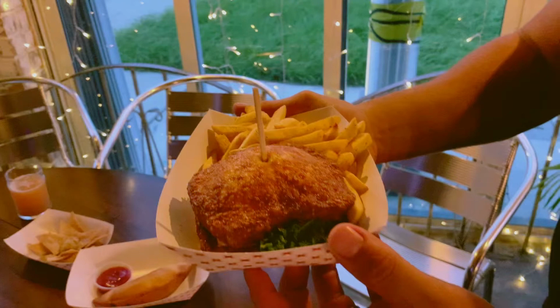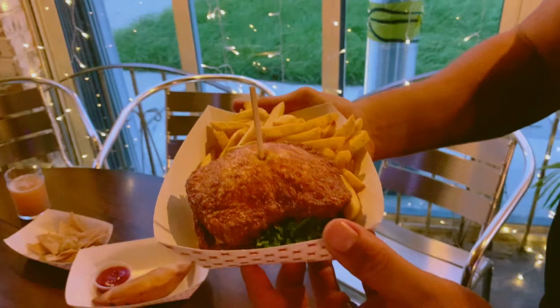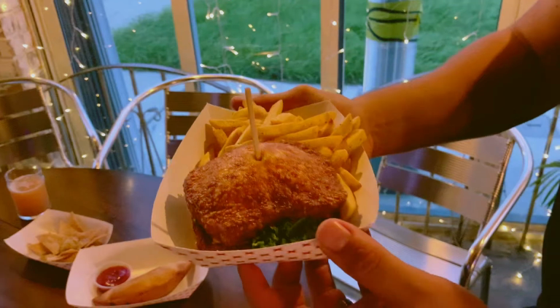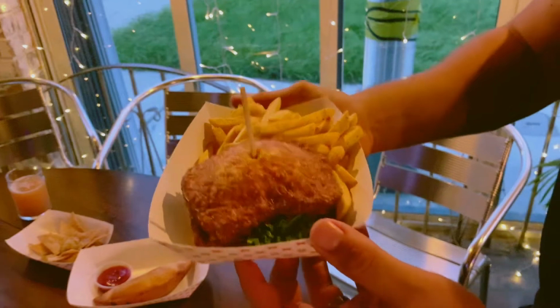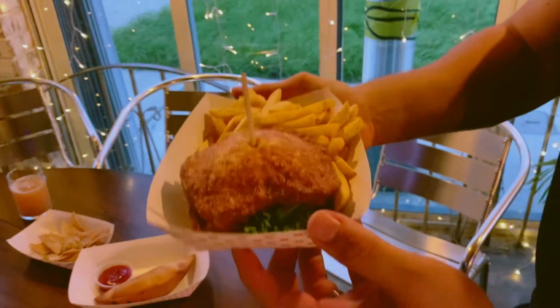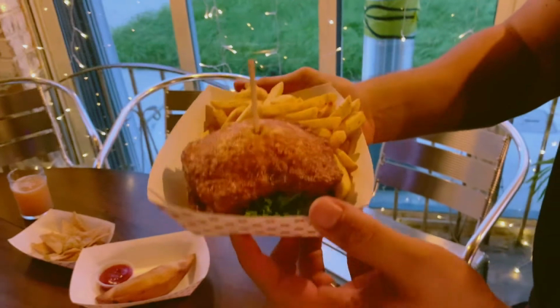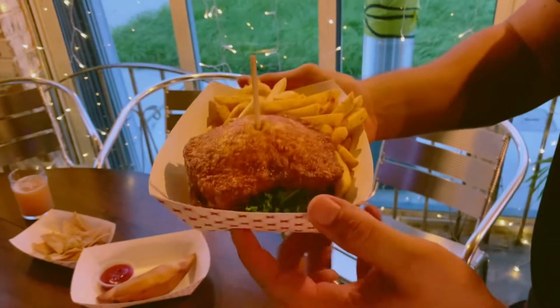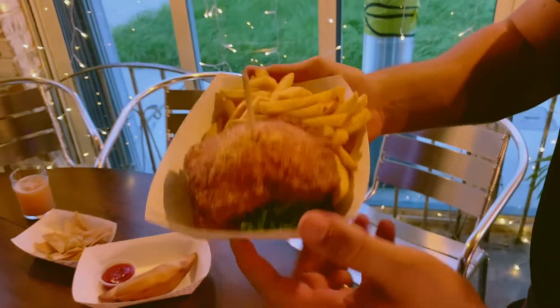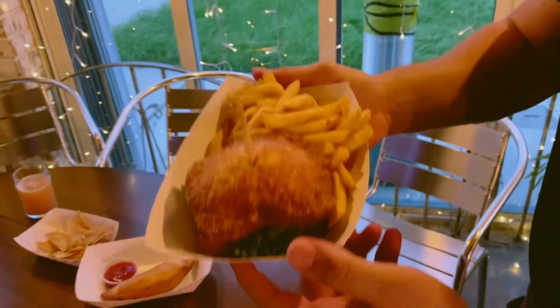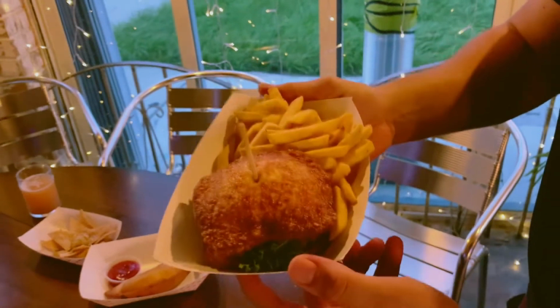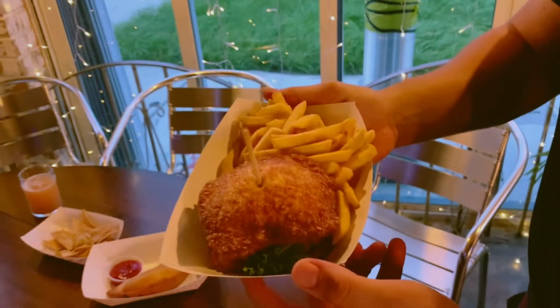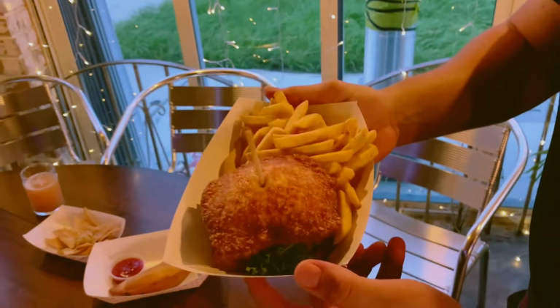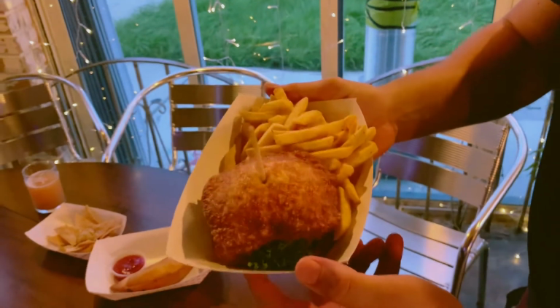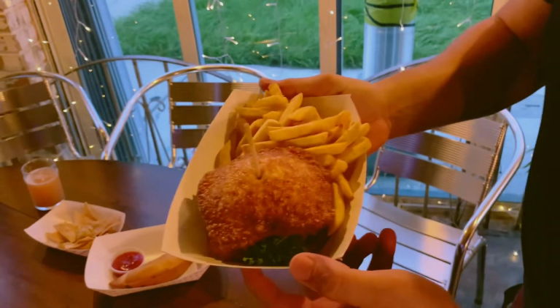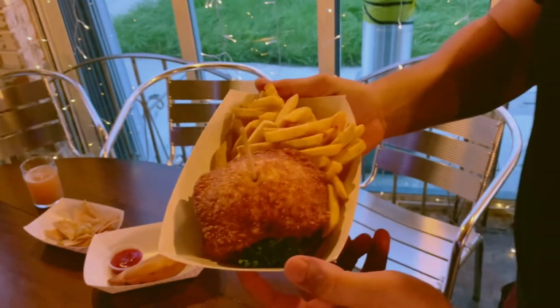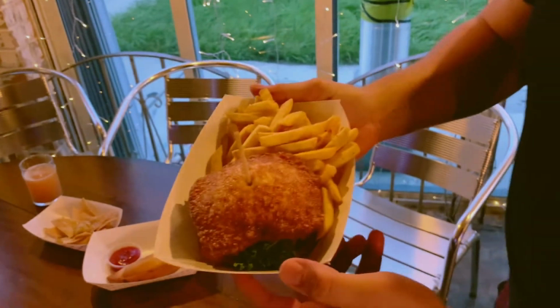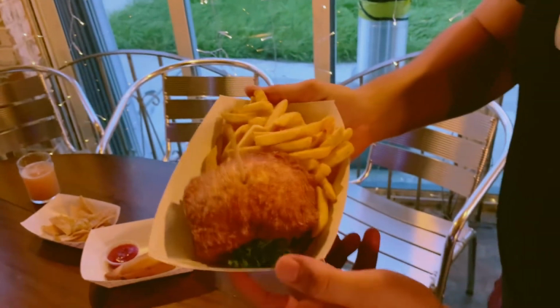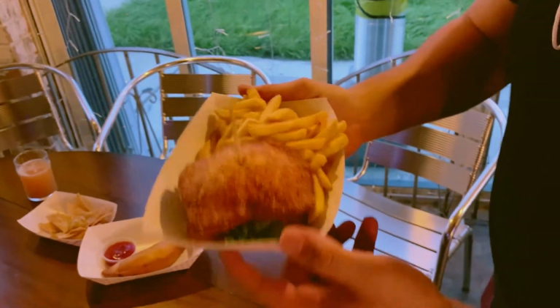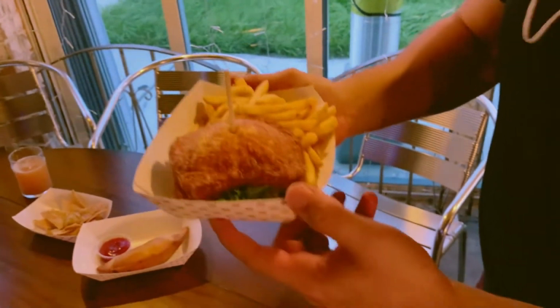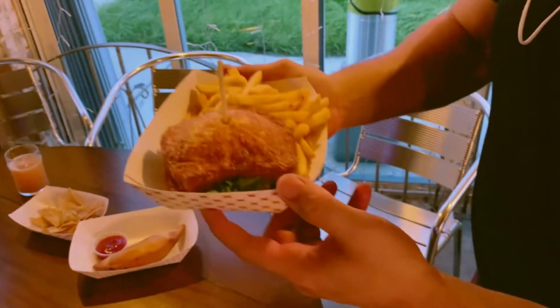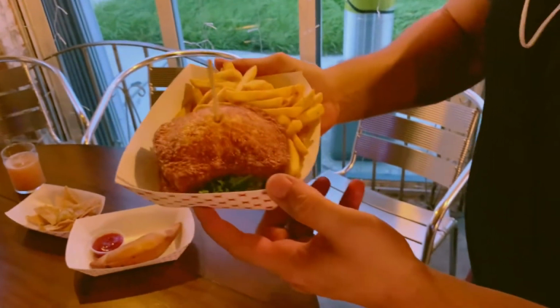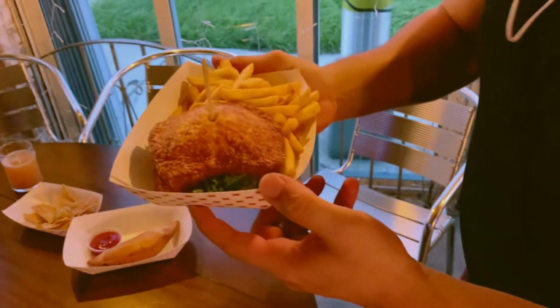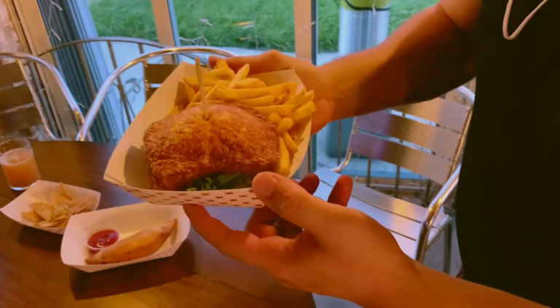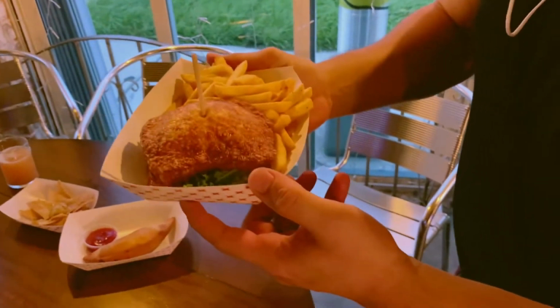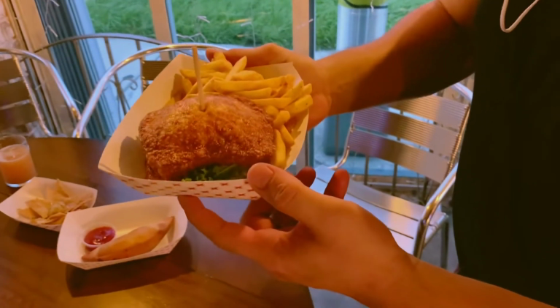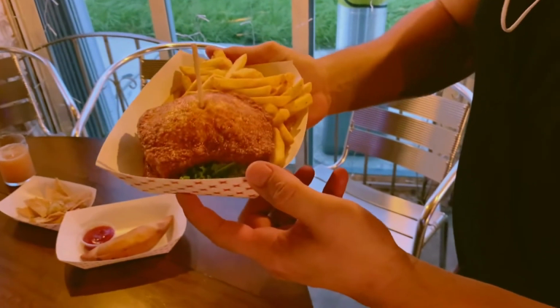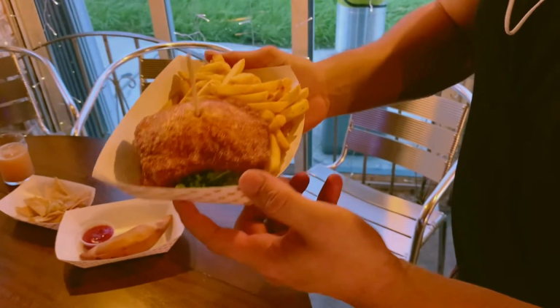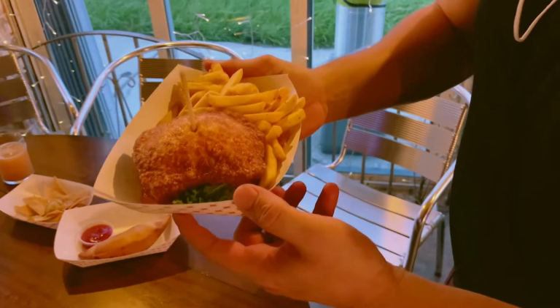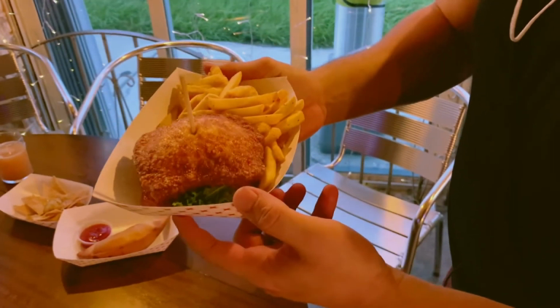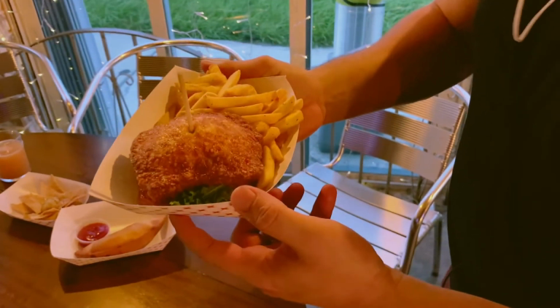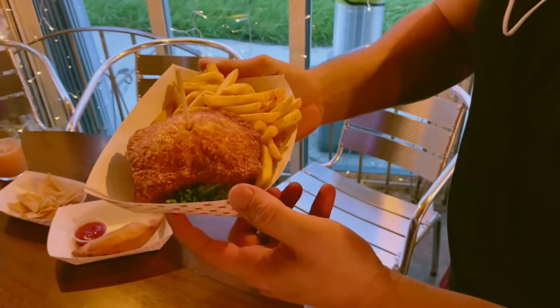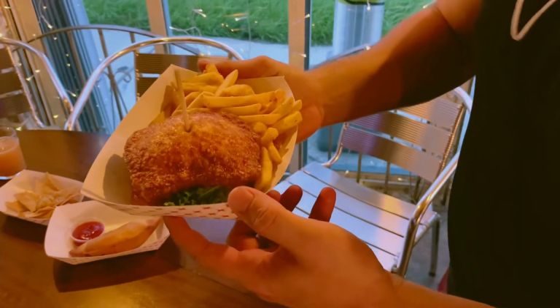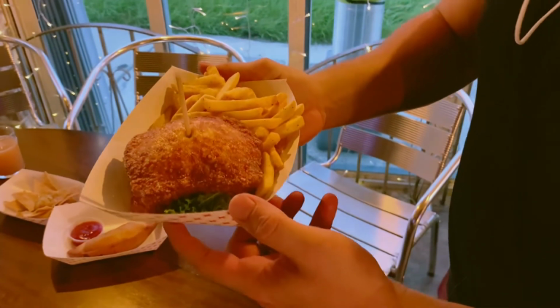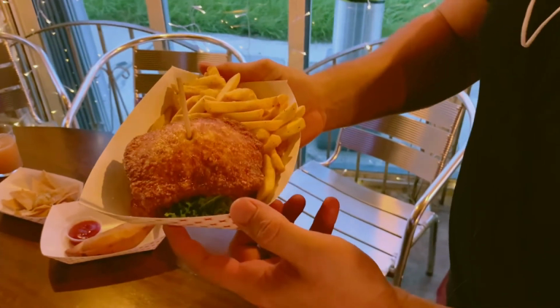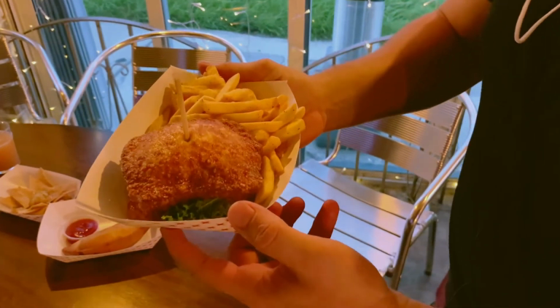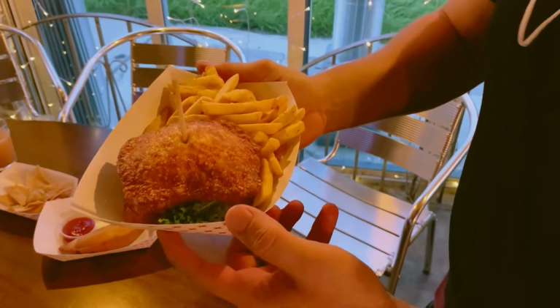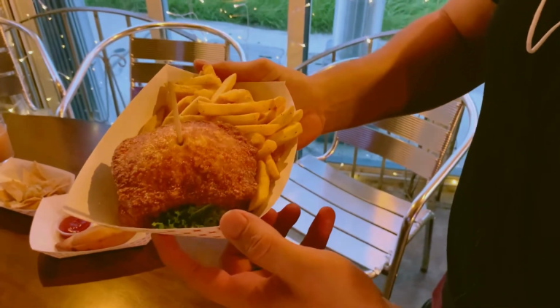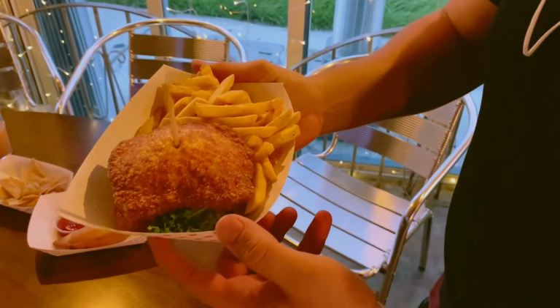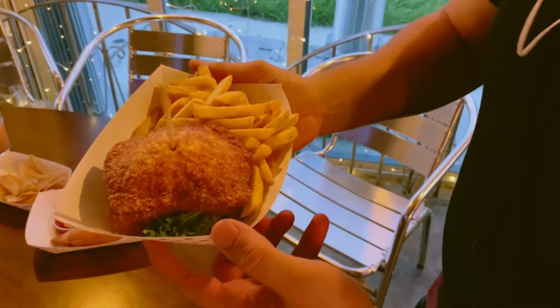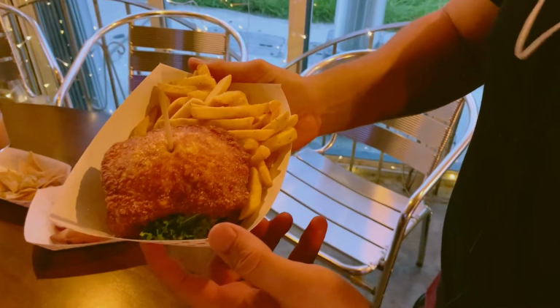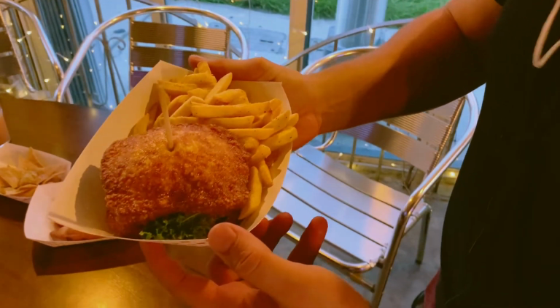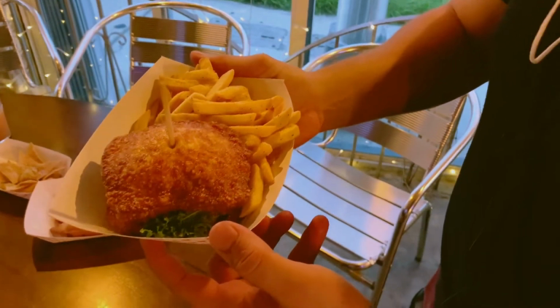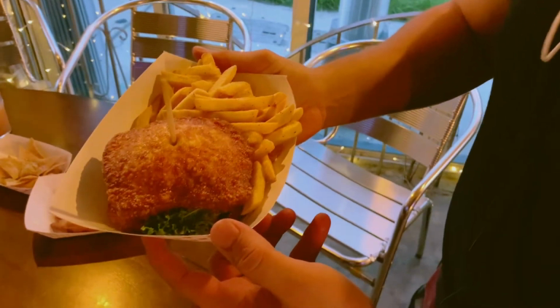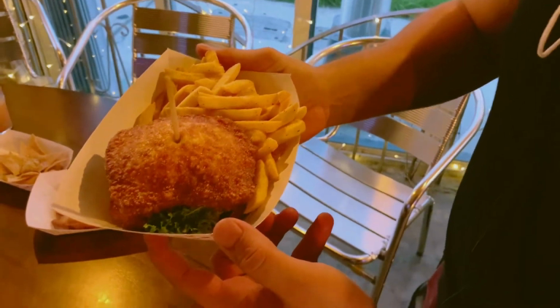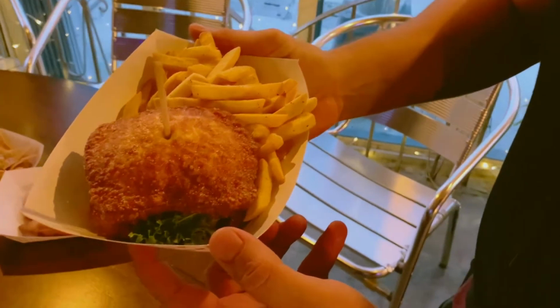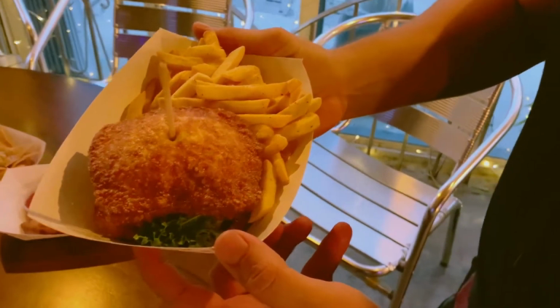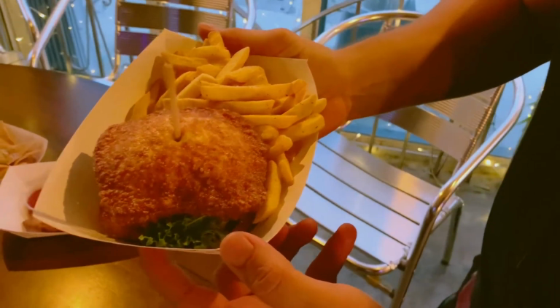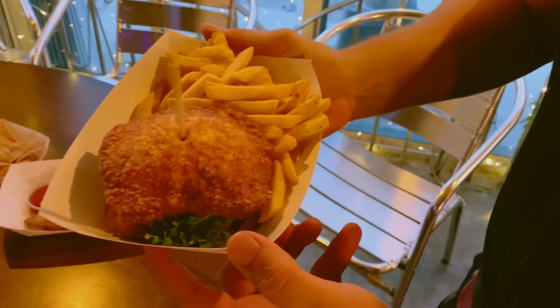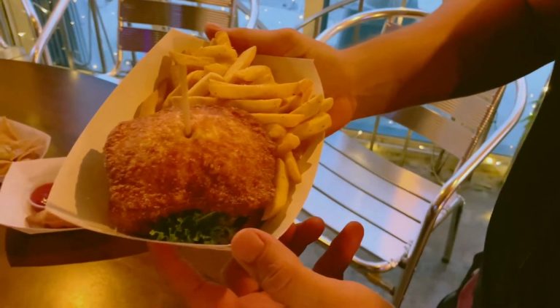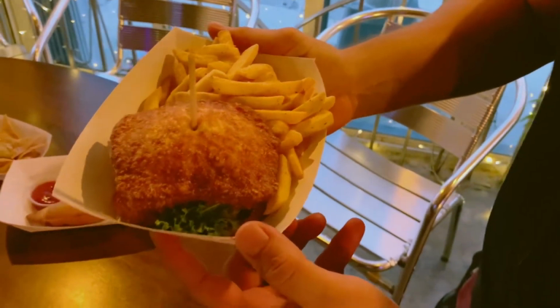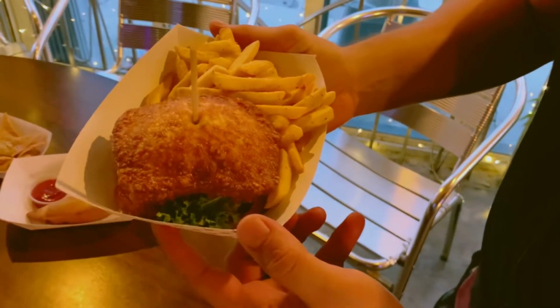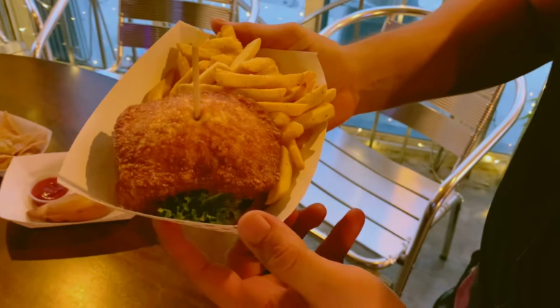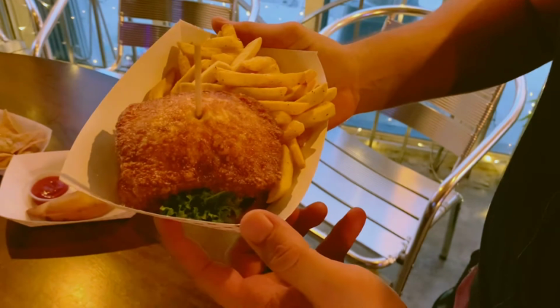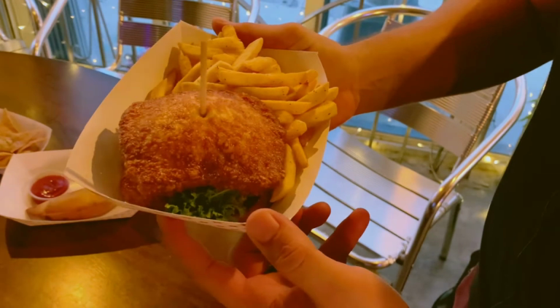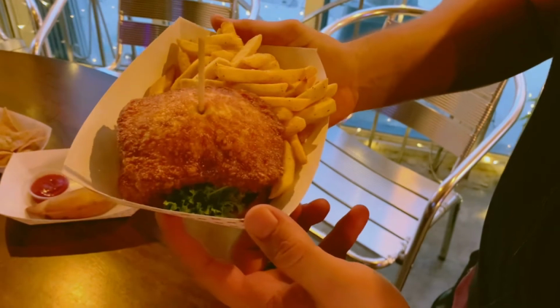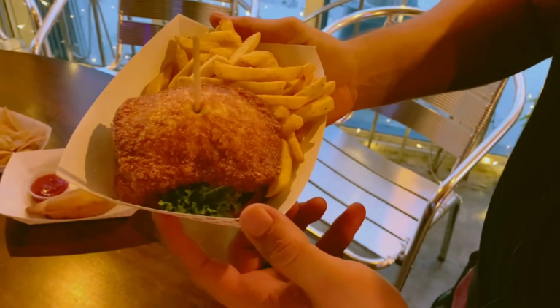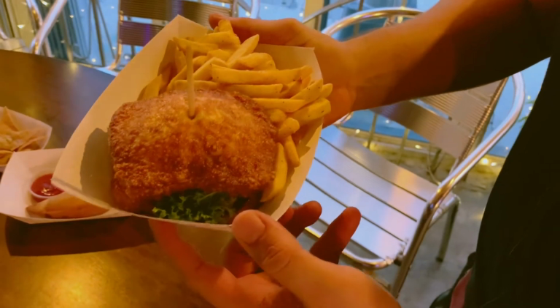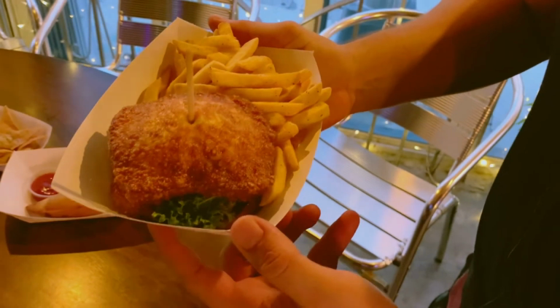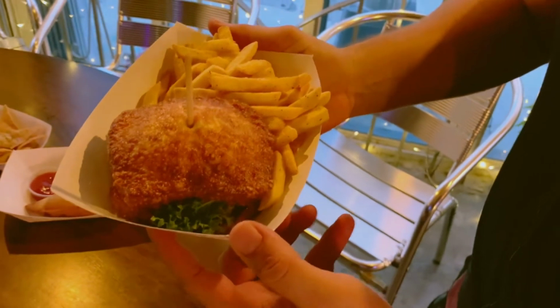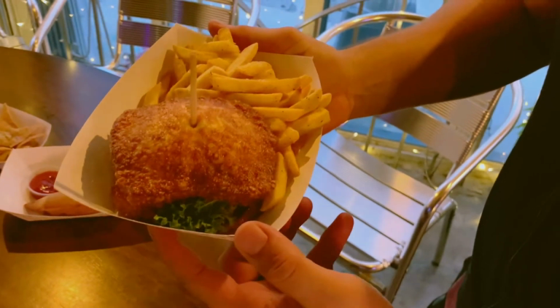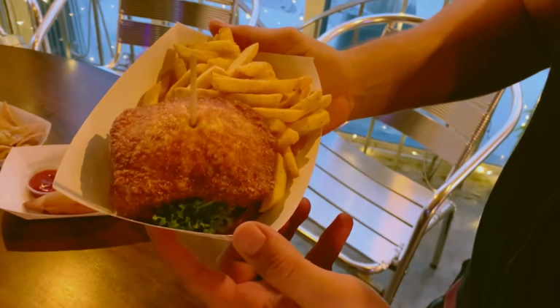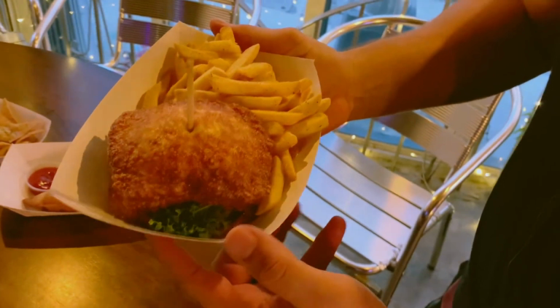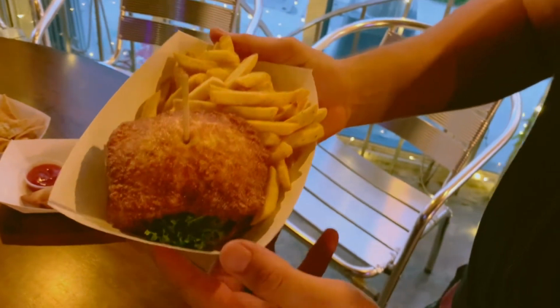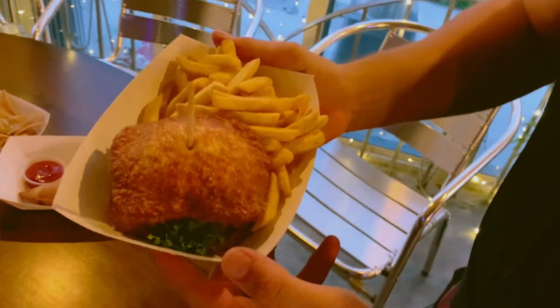This is a Little Havana classic — two fried cheese pieces of cheese as your bread, with a classic burger underneath.